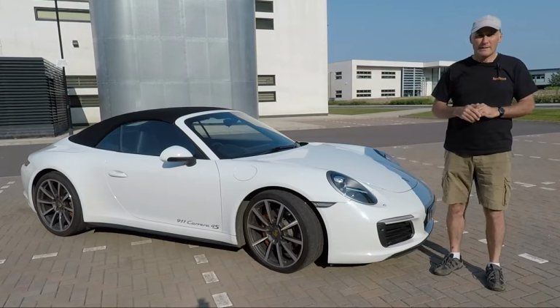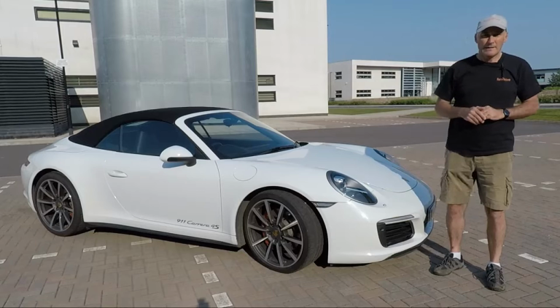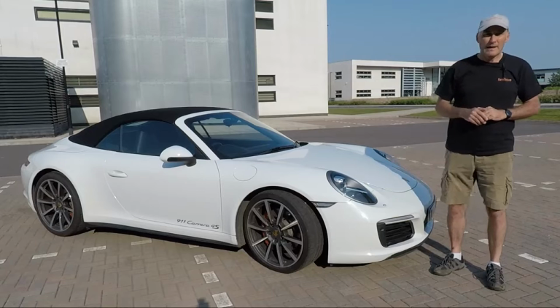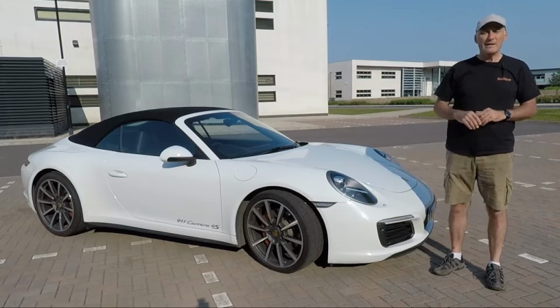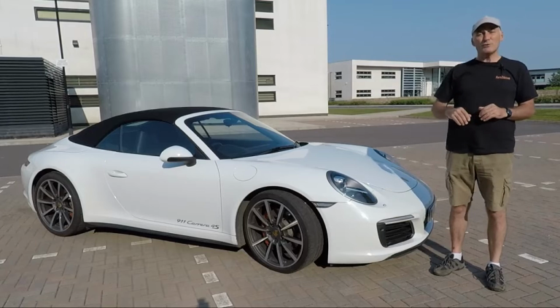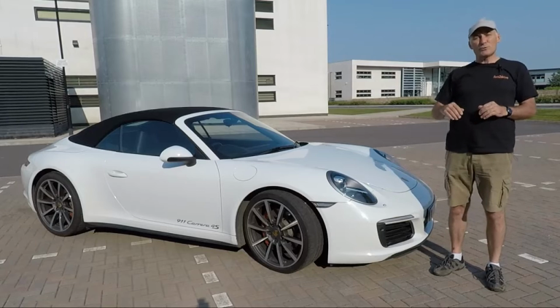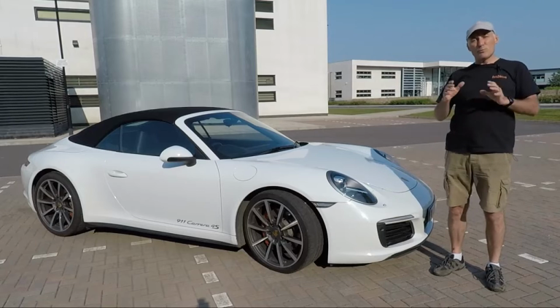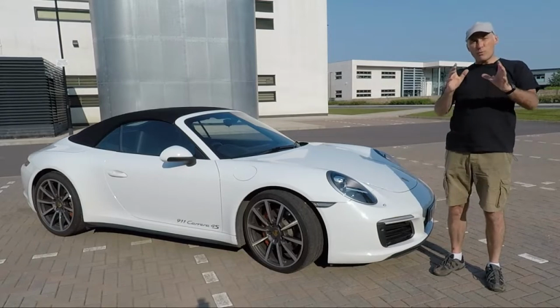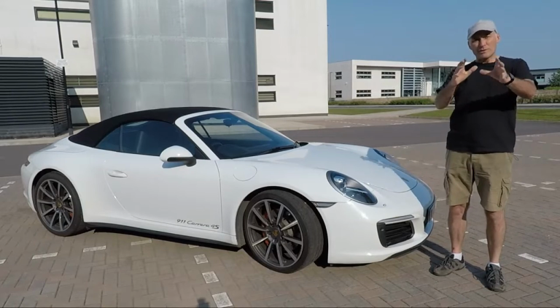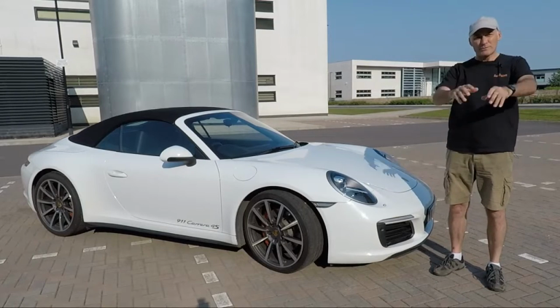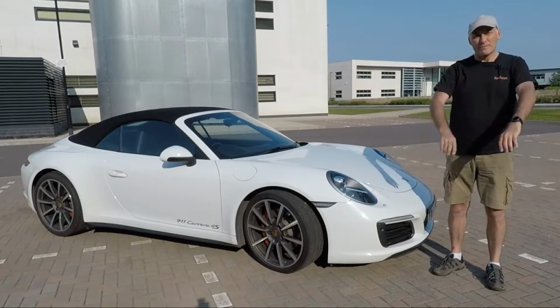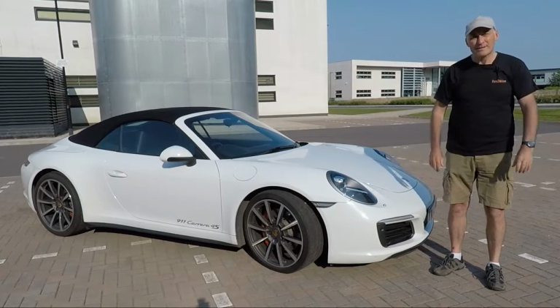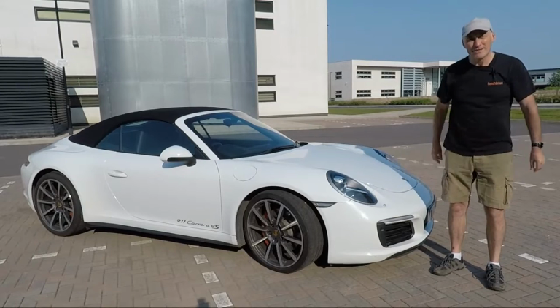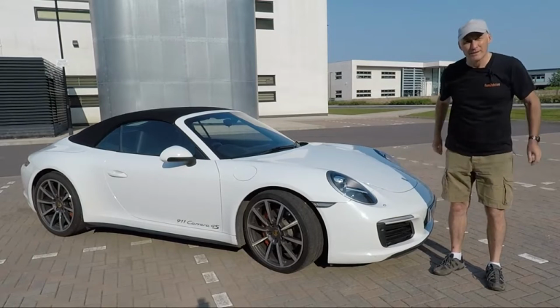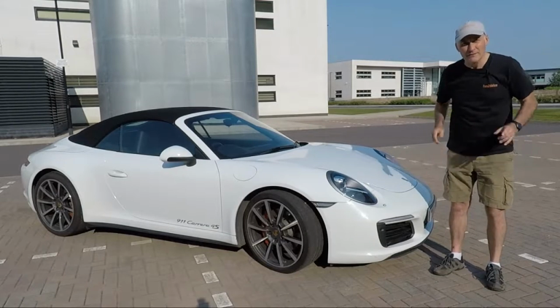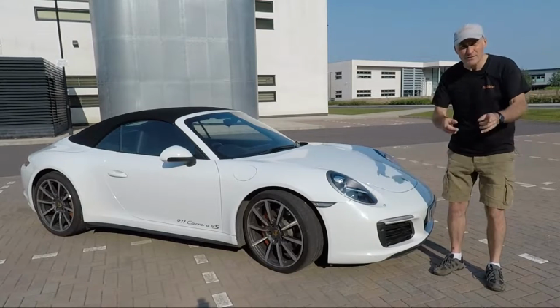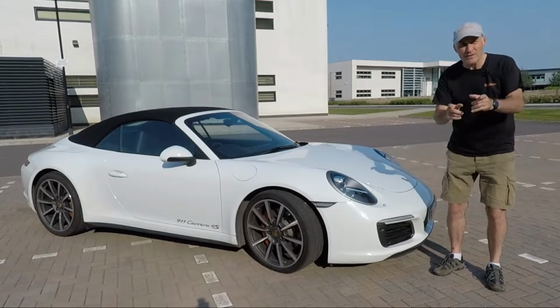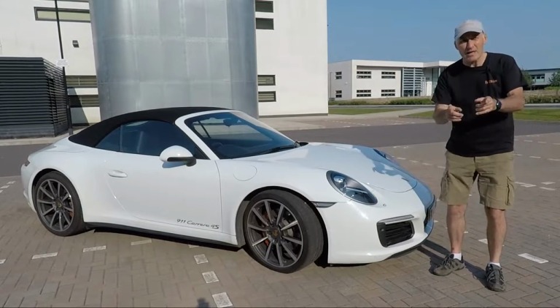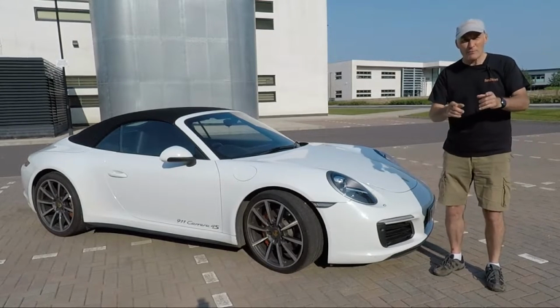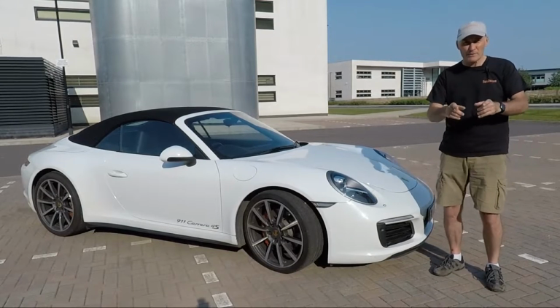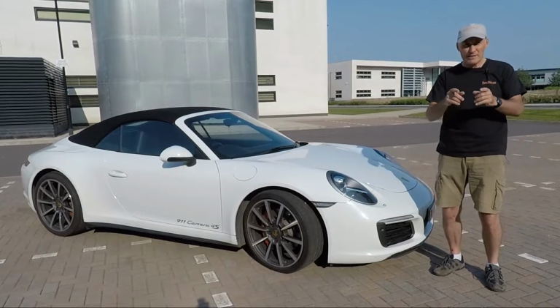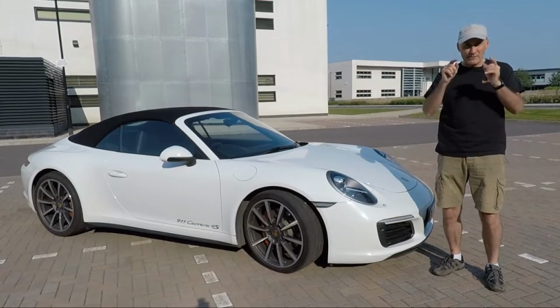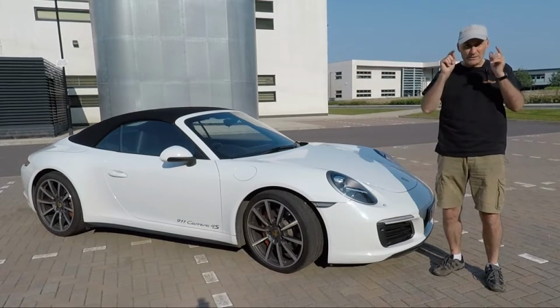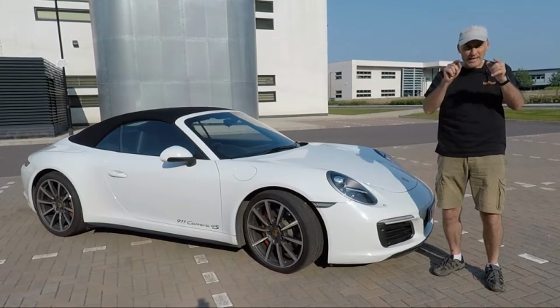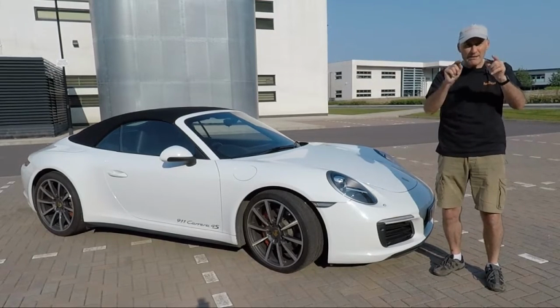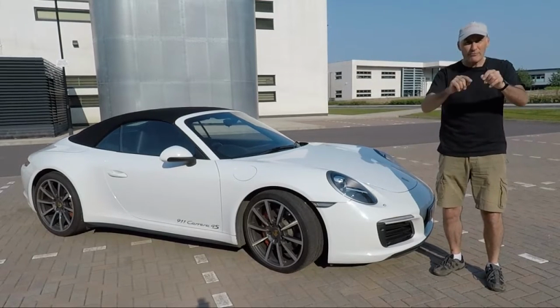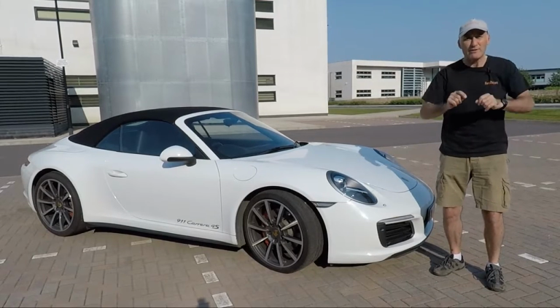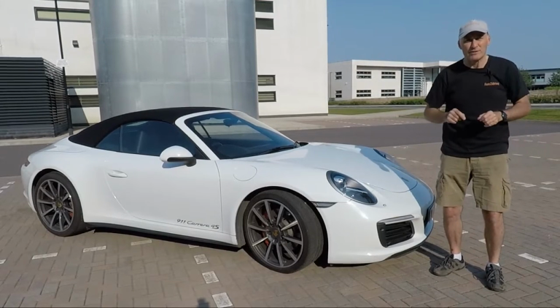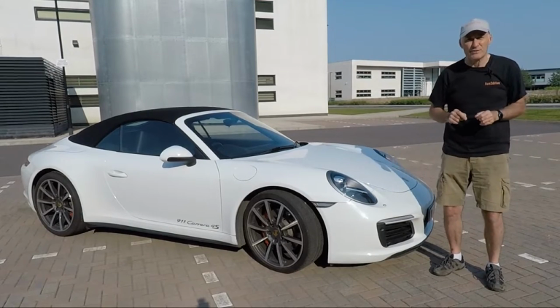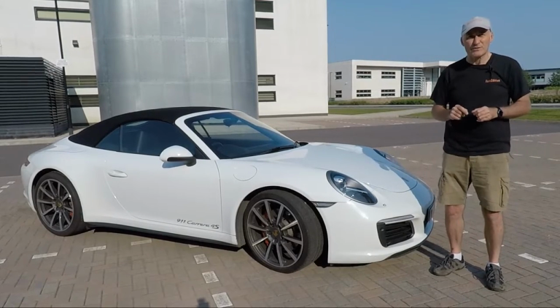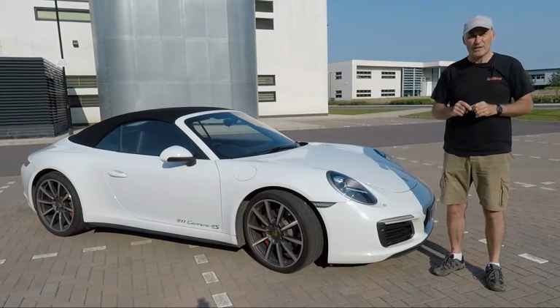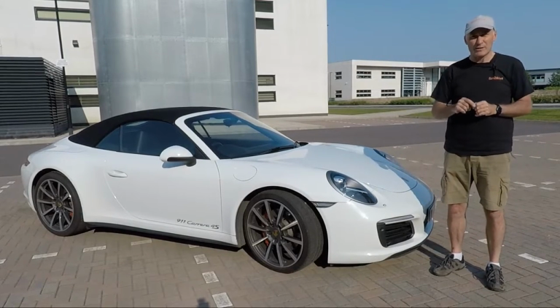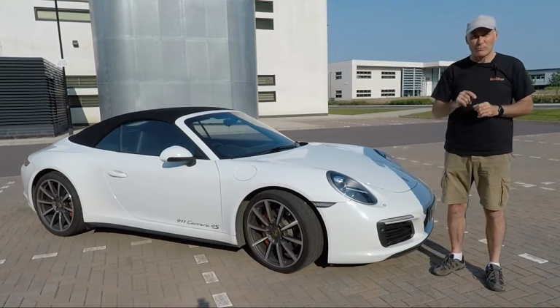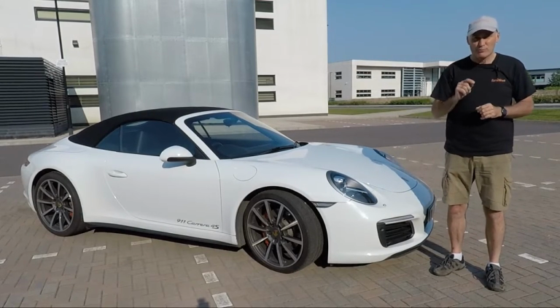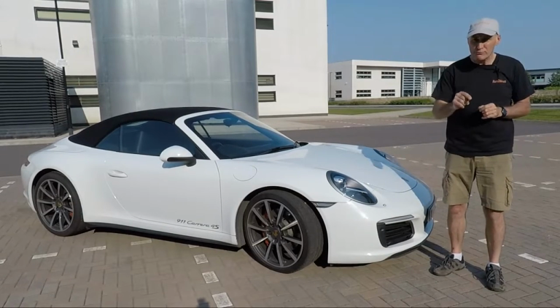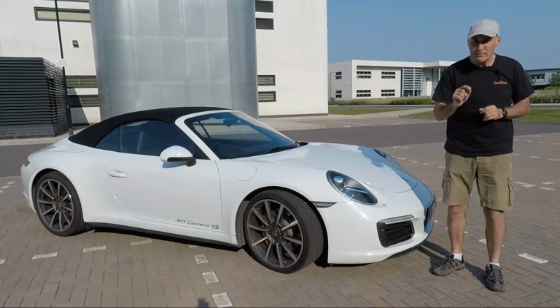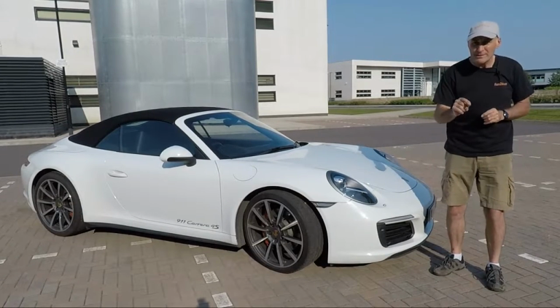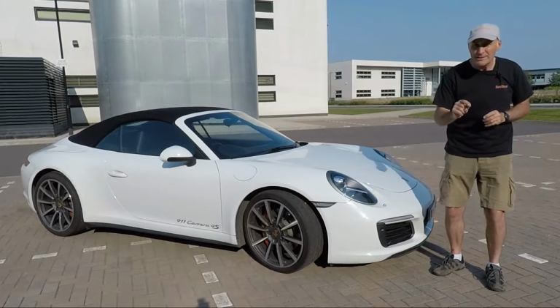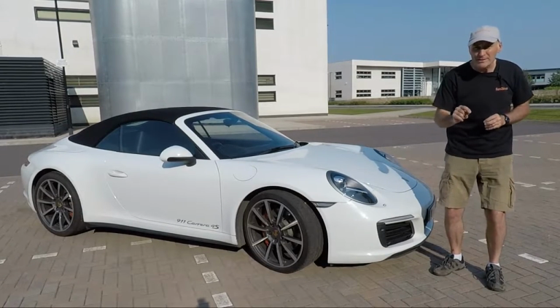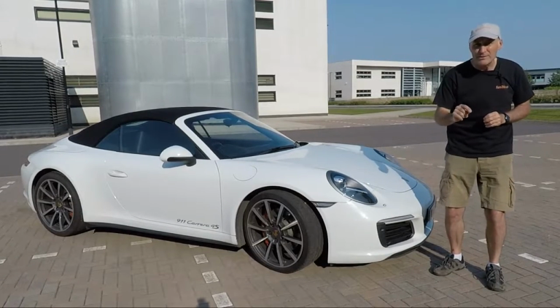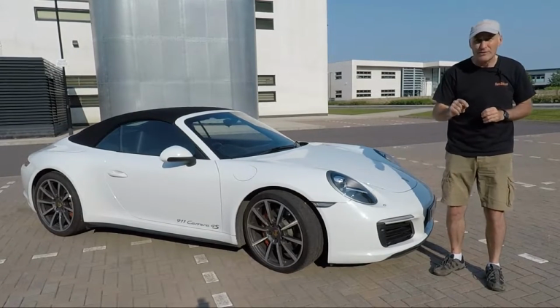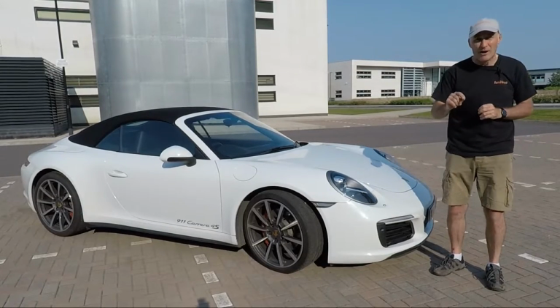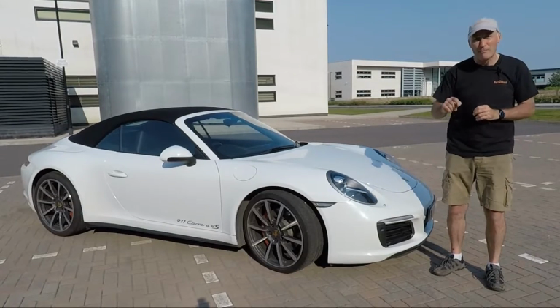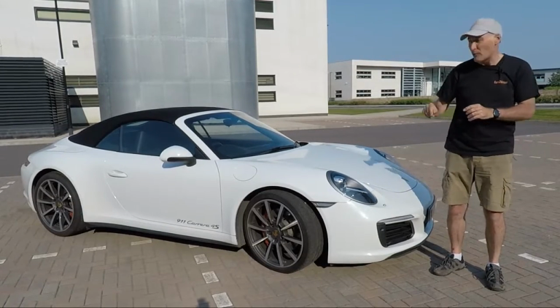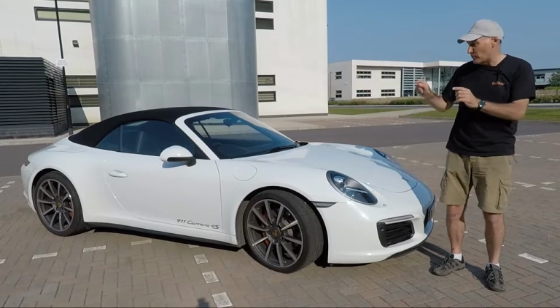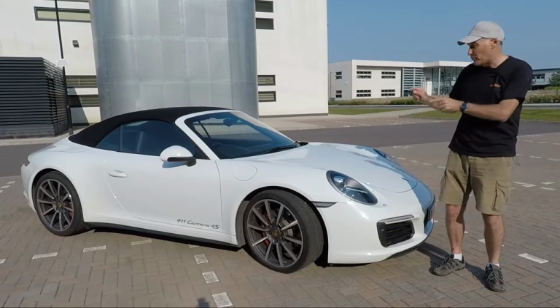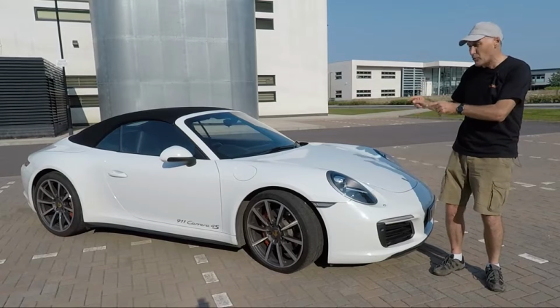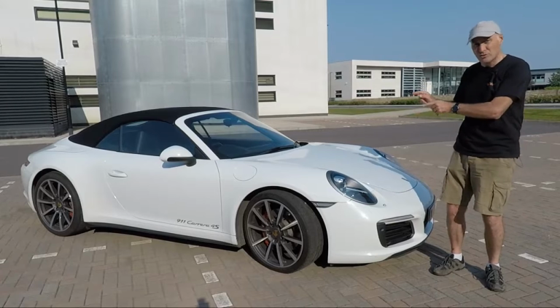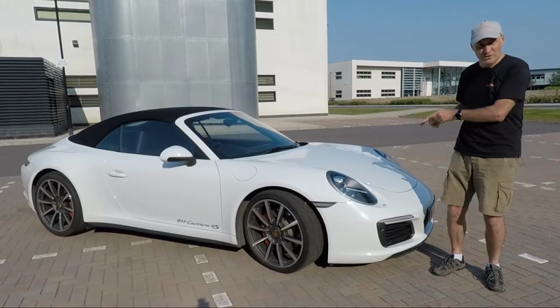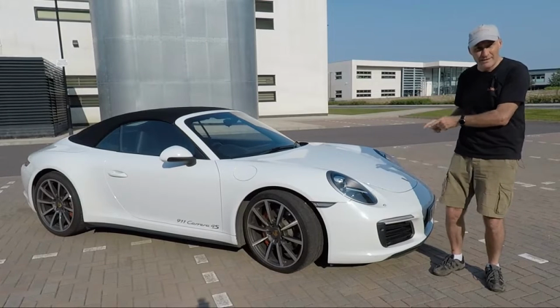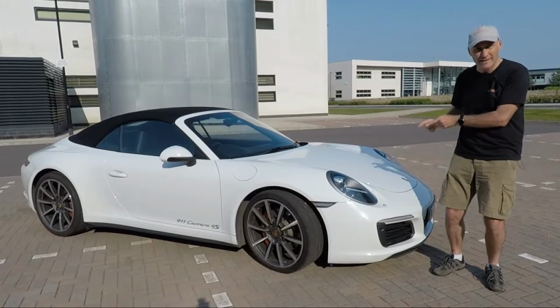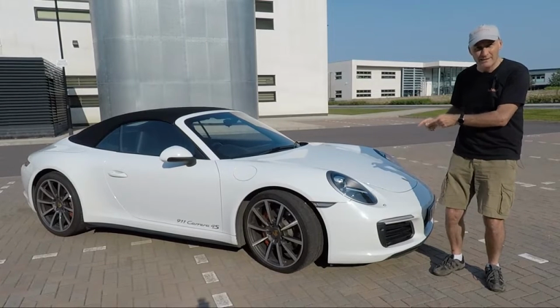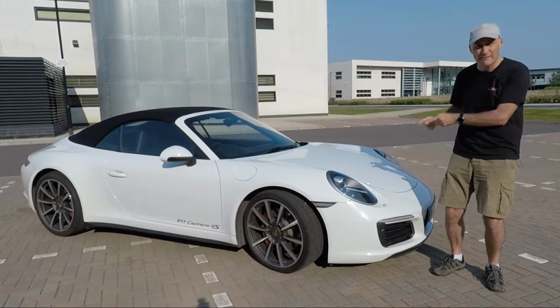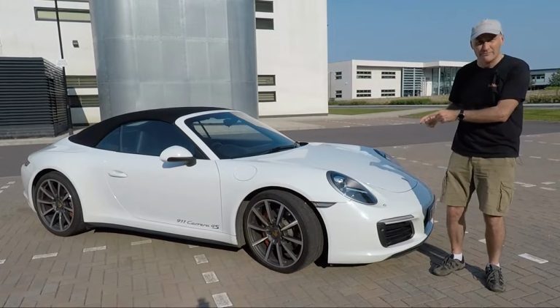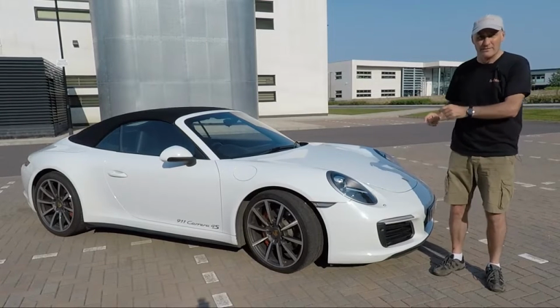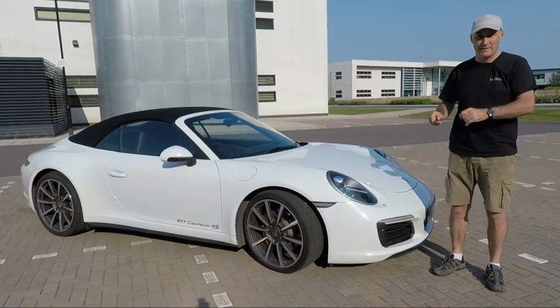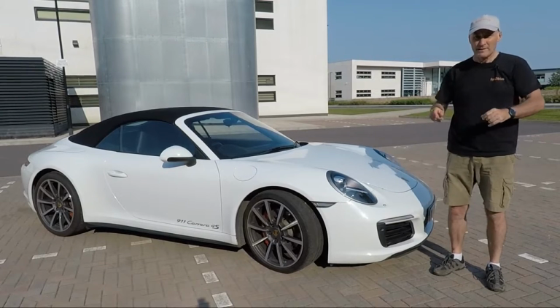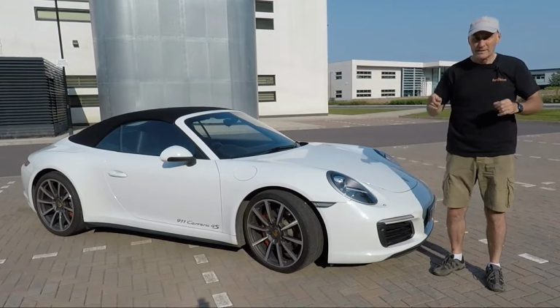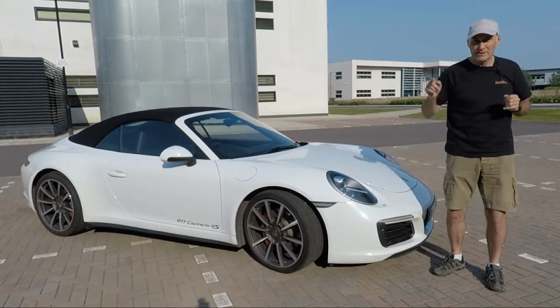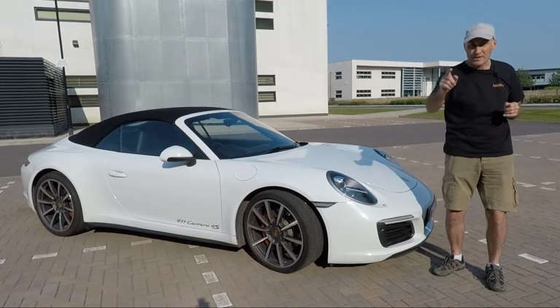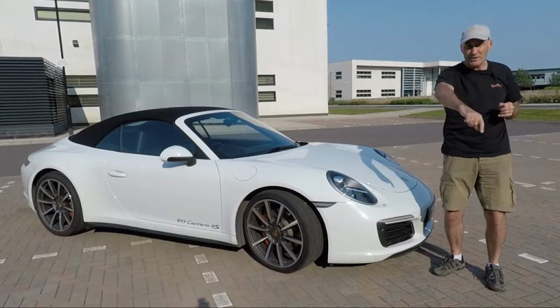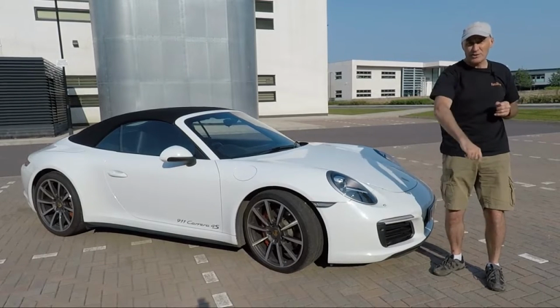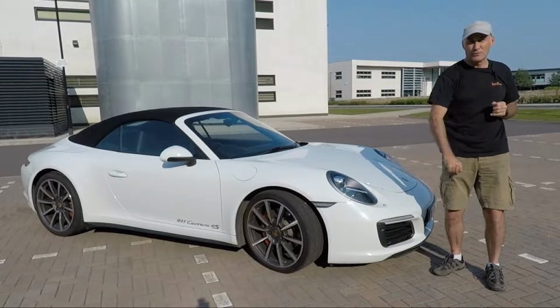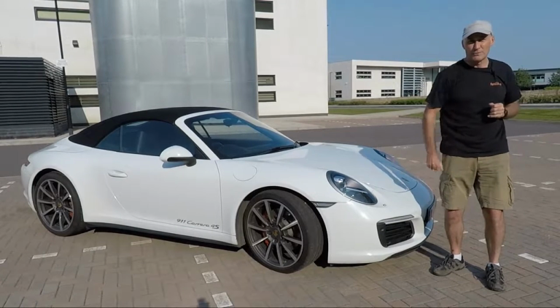Hey YouTube, welcome to my channel. This time I'm going to tell you 10 features that you probably didn't know about the Porsche 911. Stay tuned.